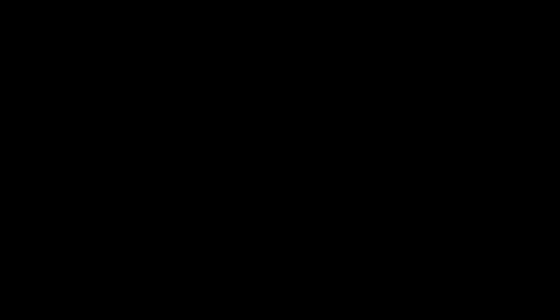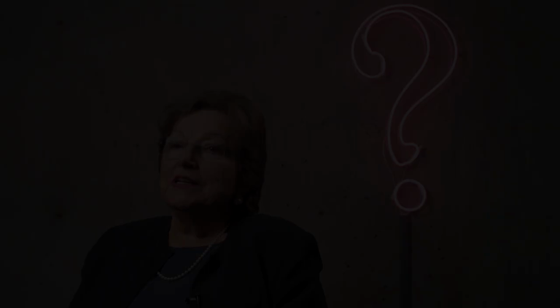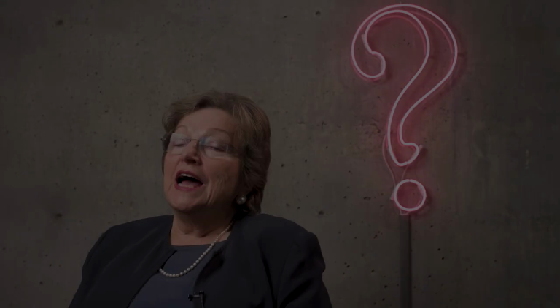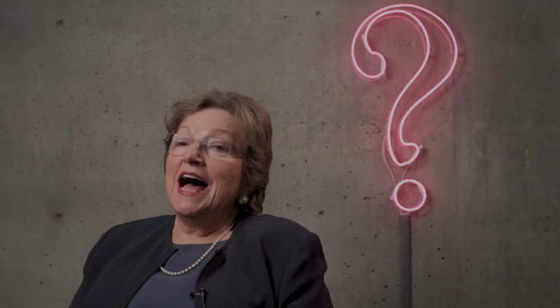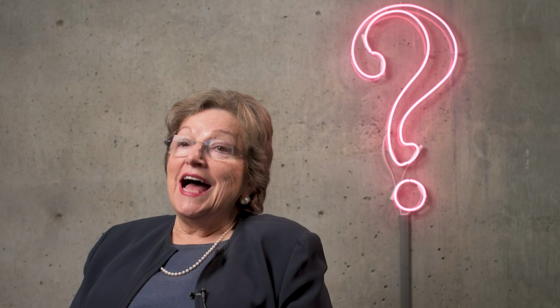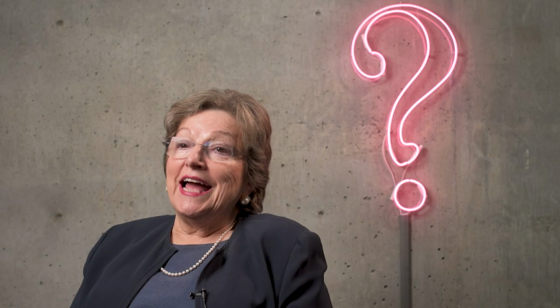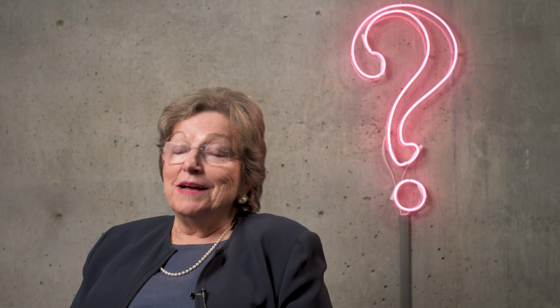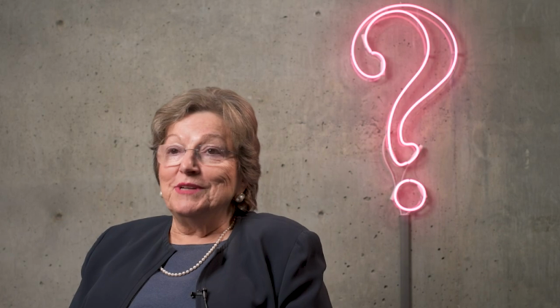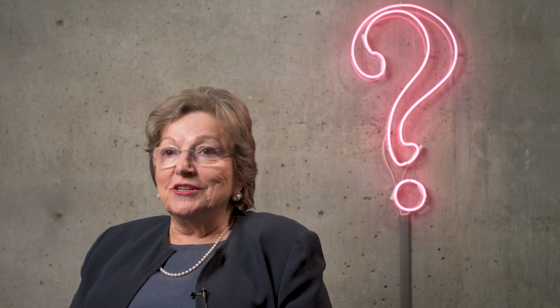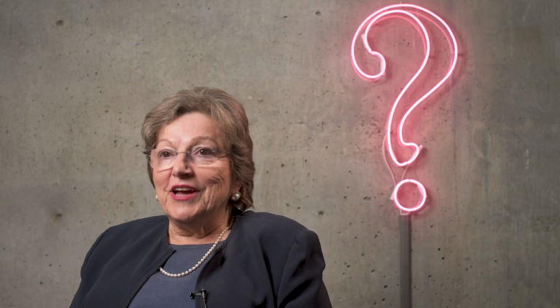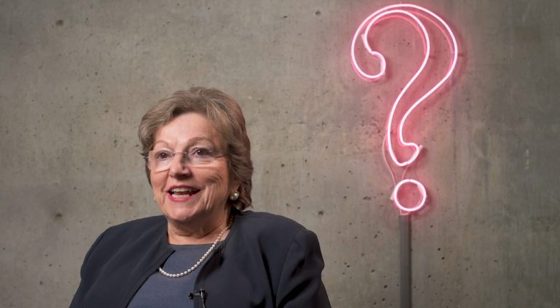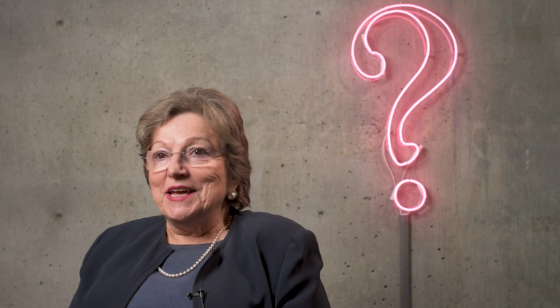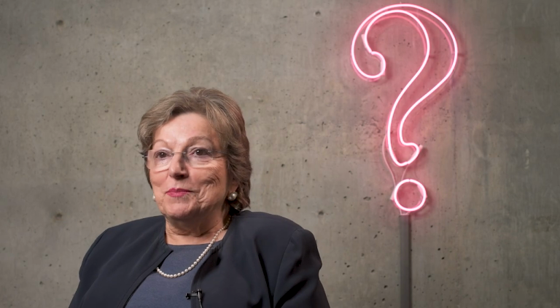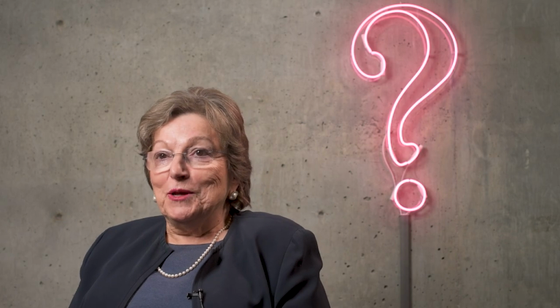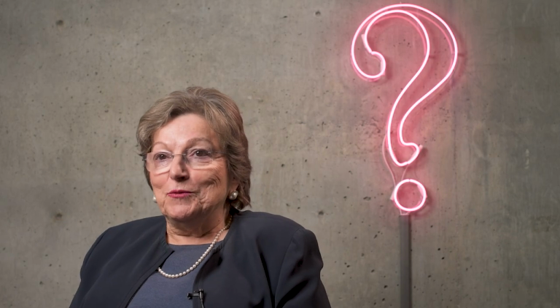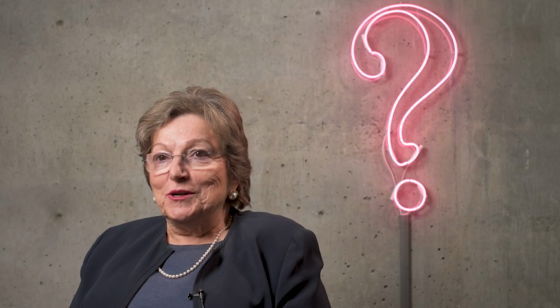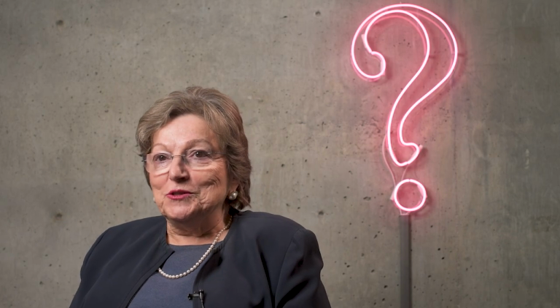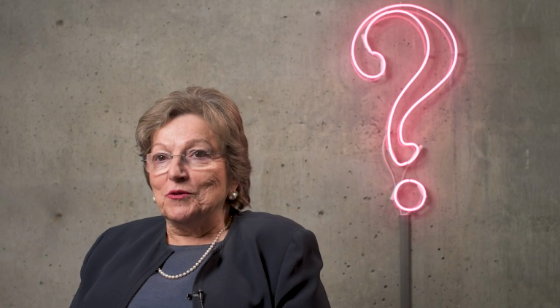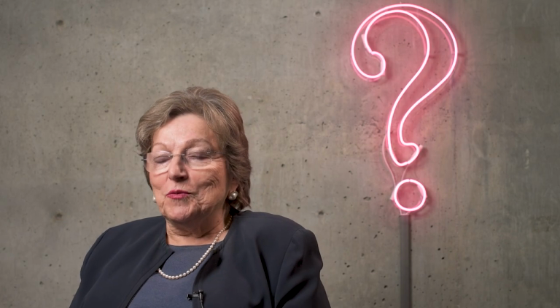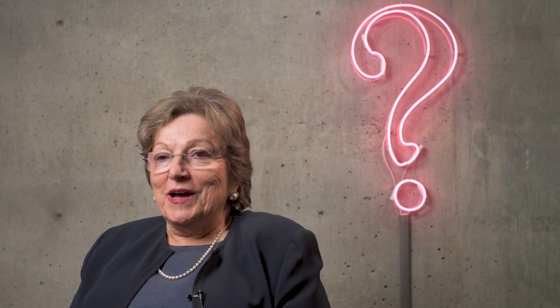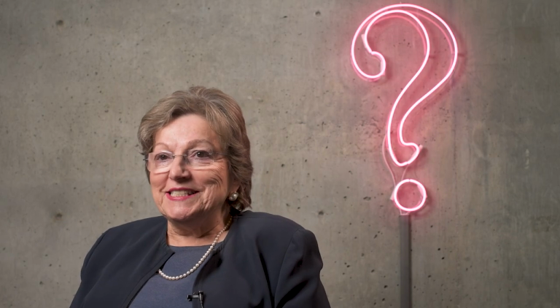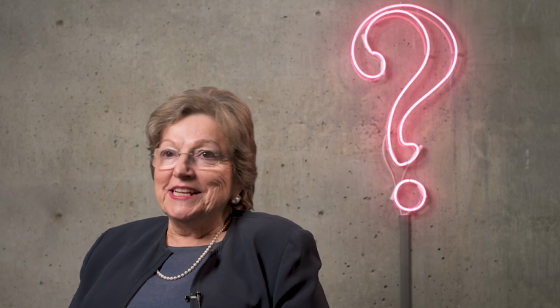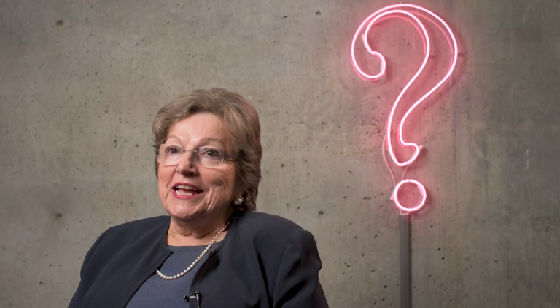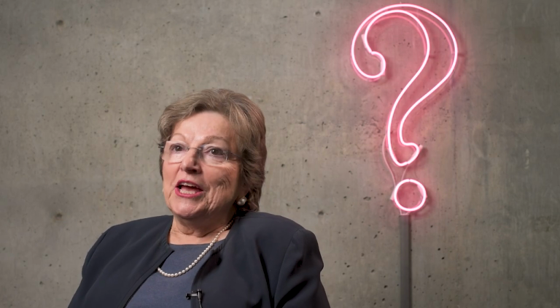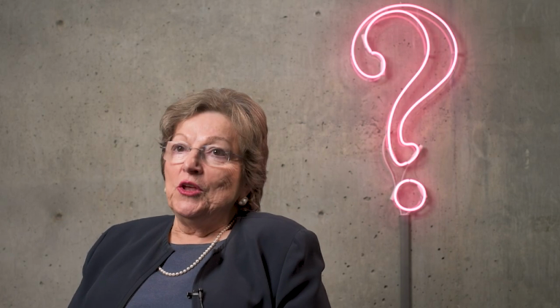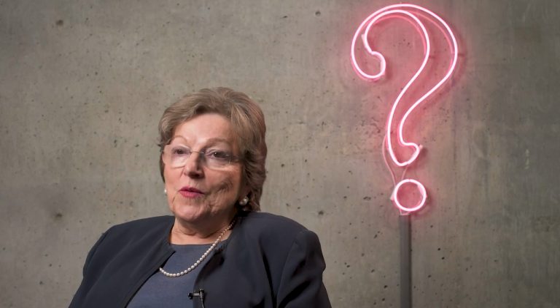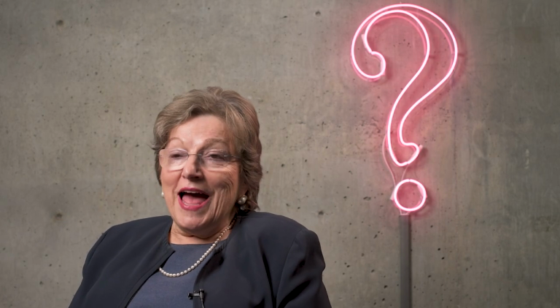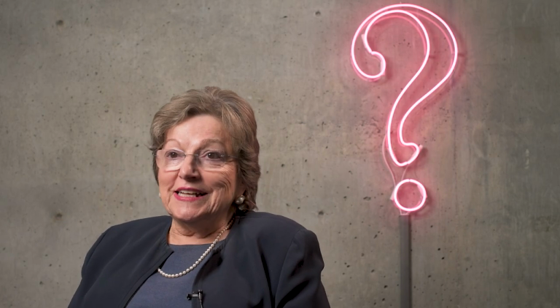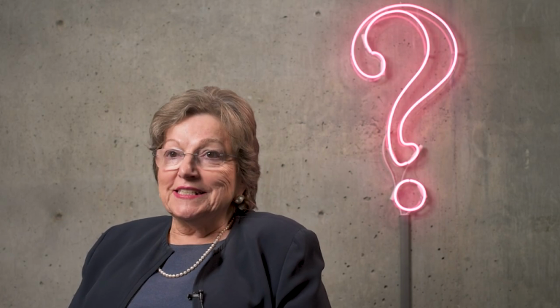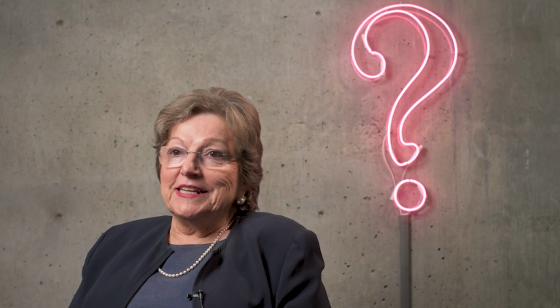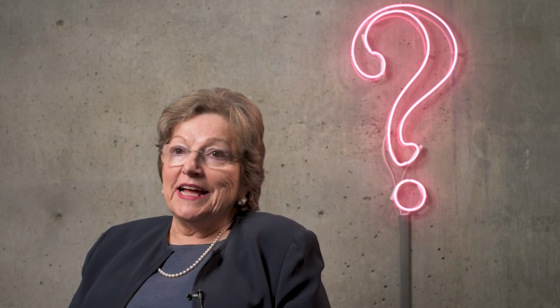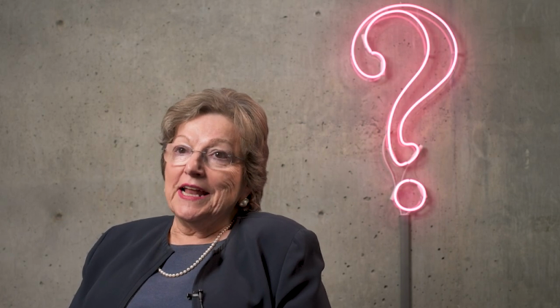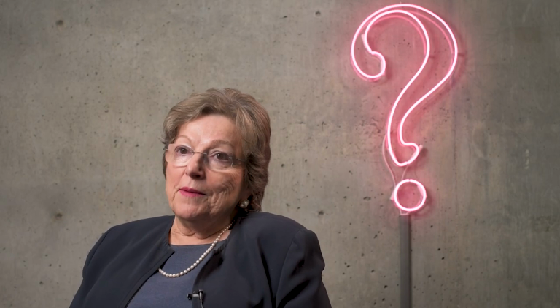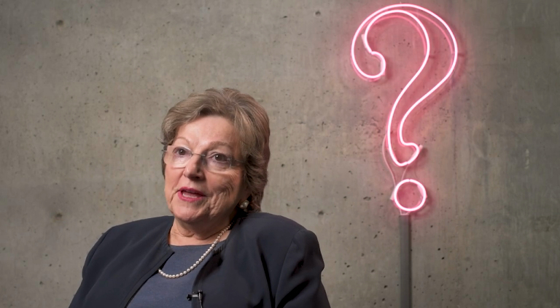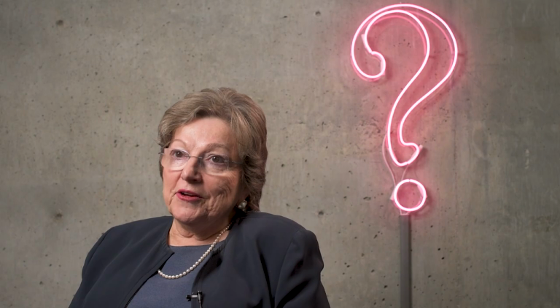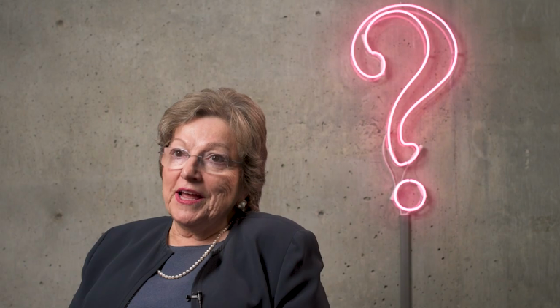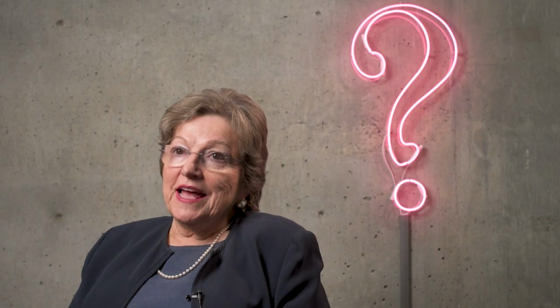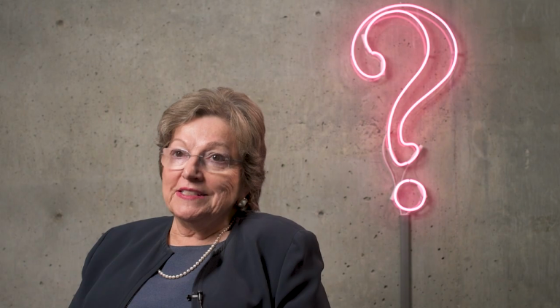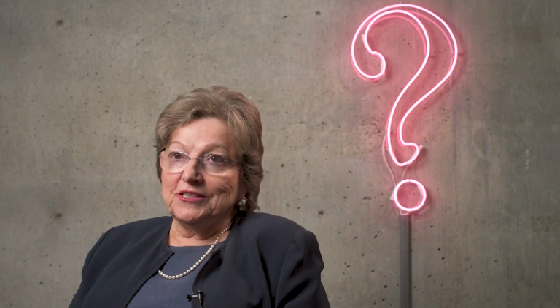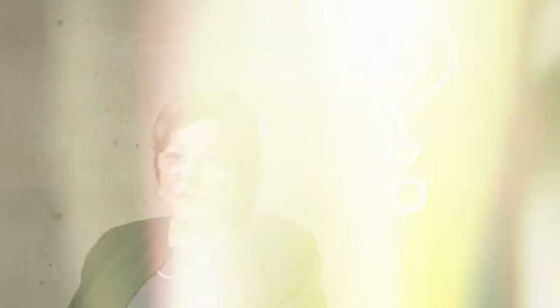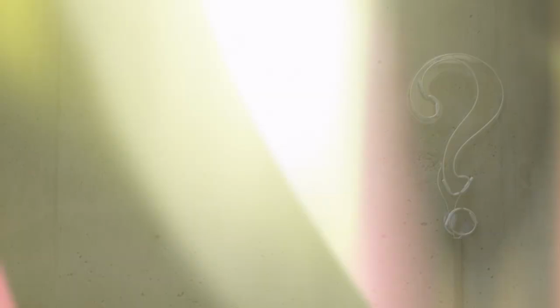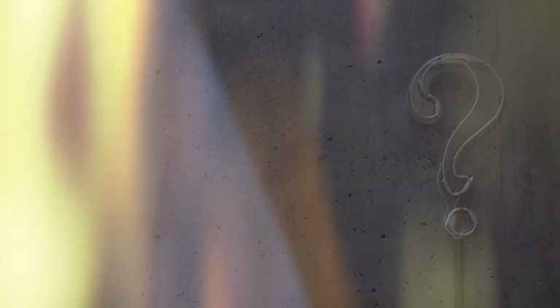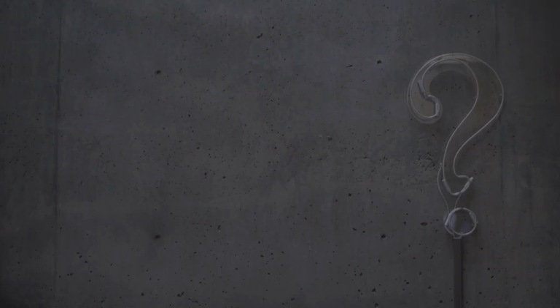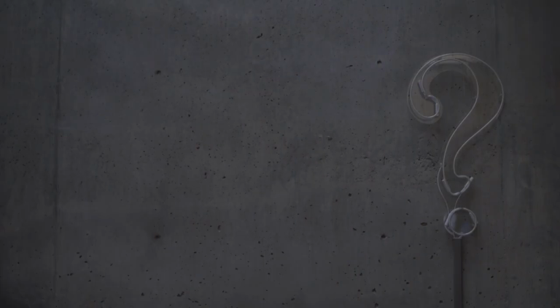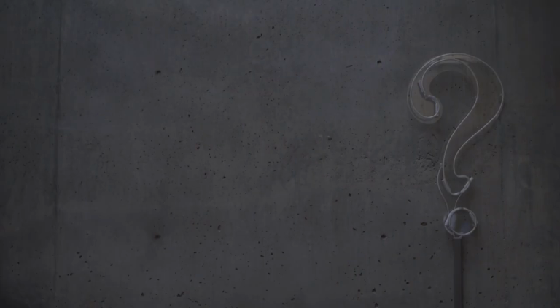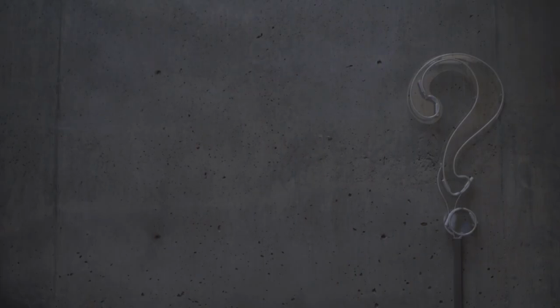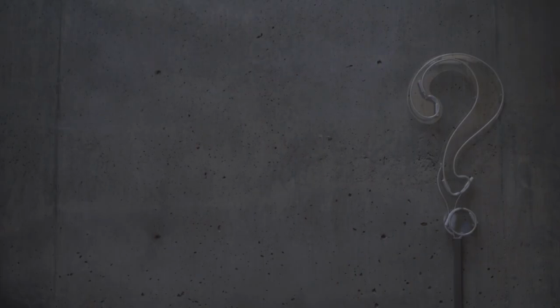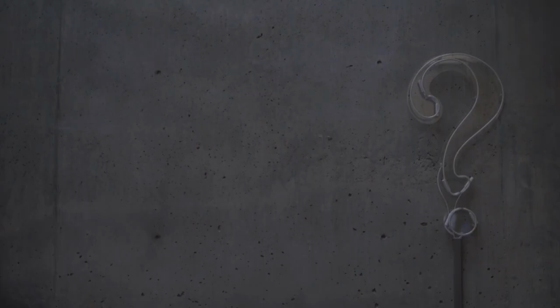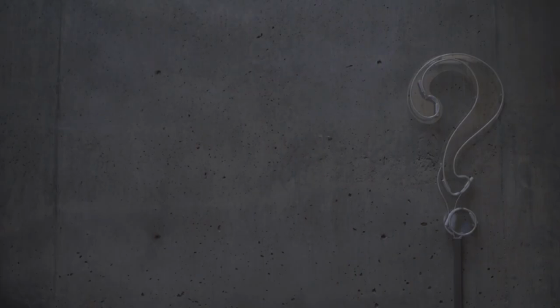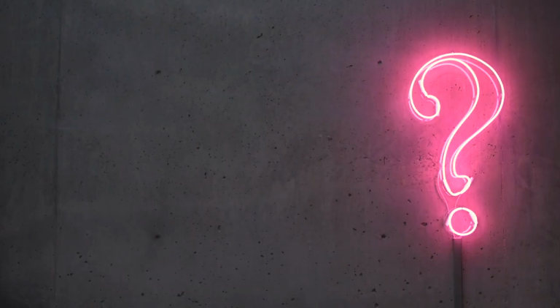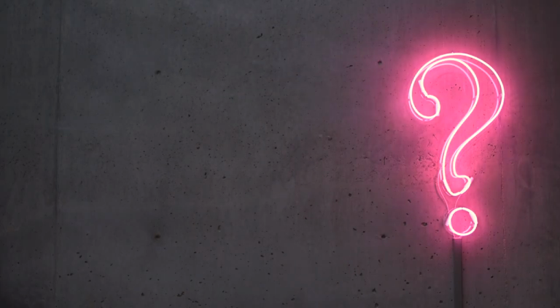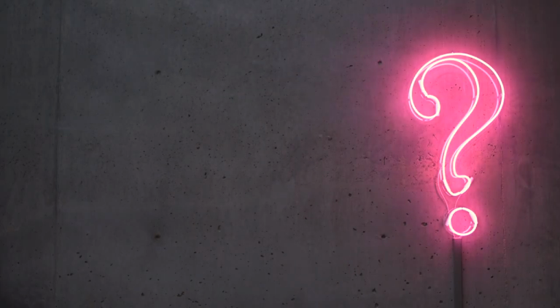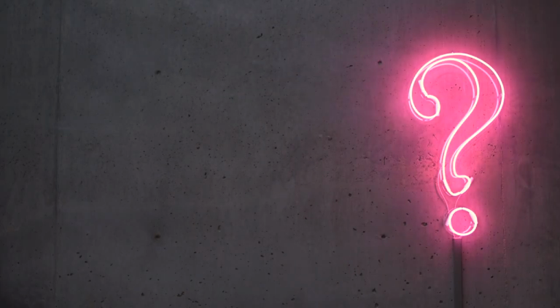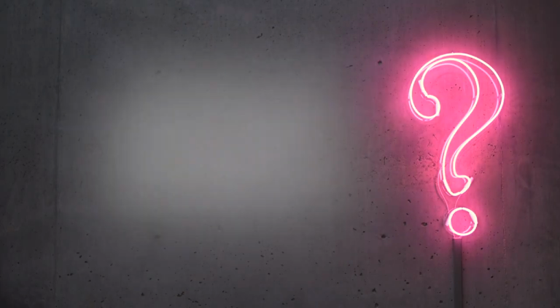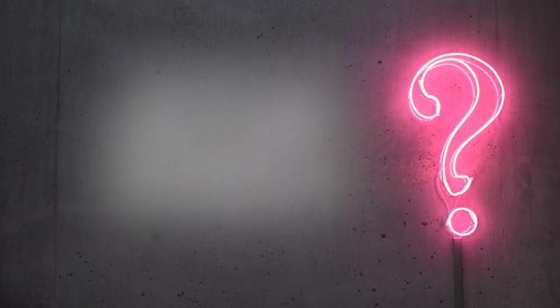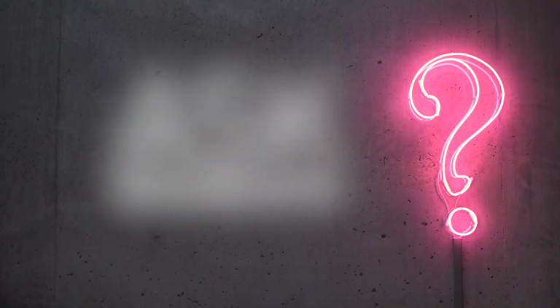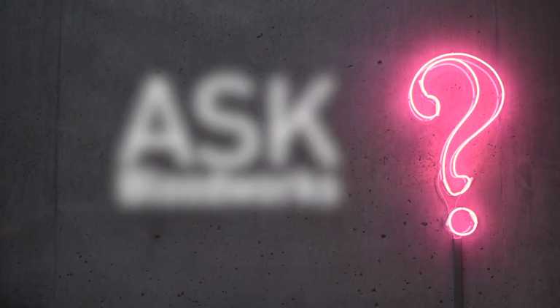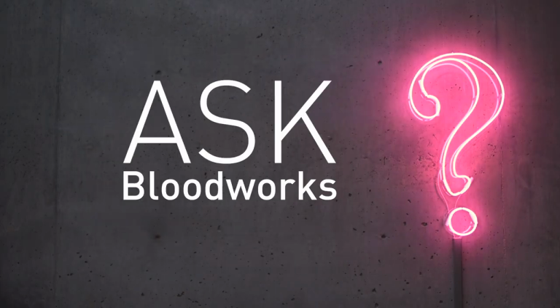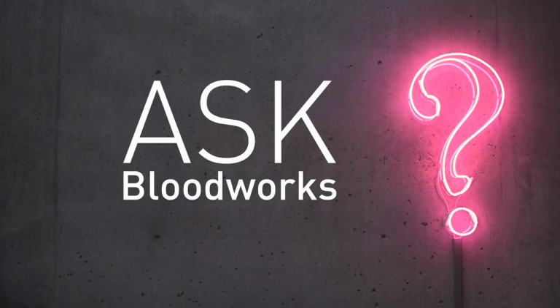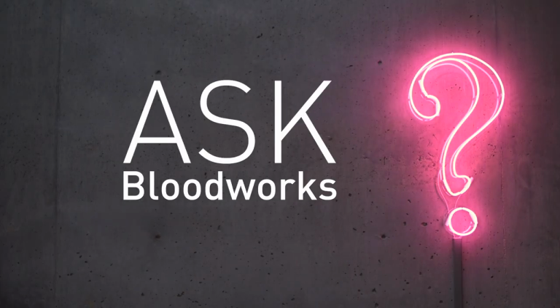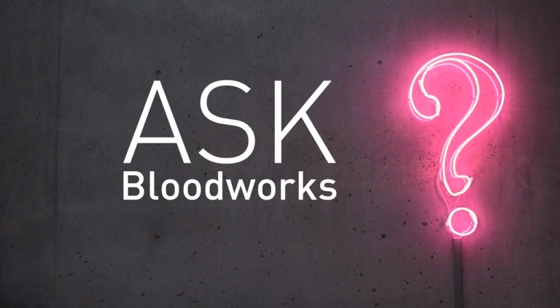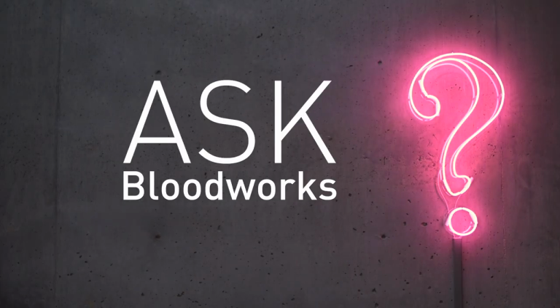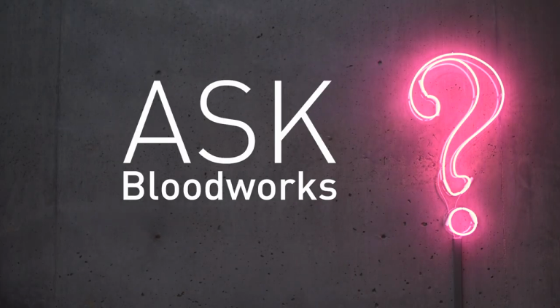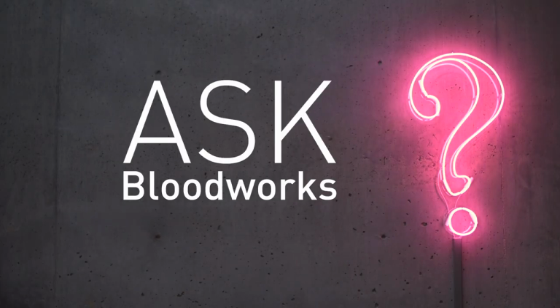Hi, I'm Dr. Haley at Bloodworks Northwest. You asked and I'm here to answer. This is Ask Bloodworks.